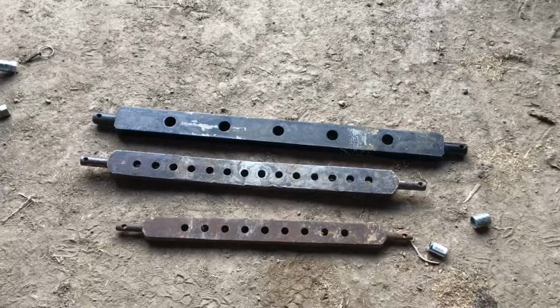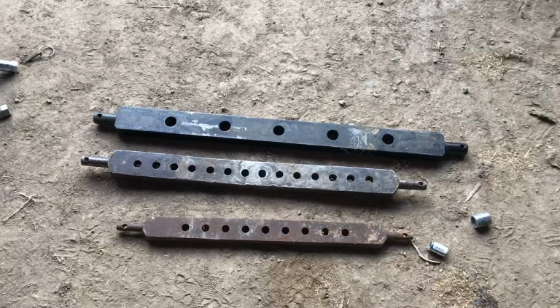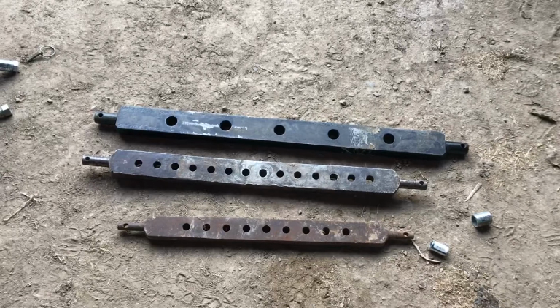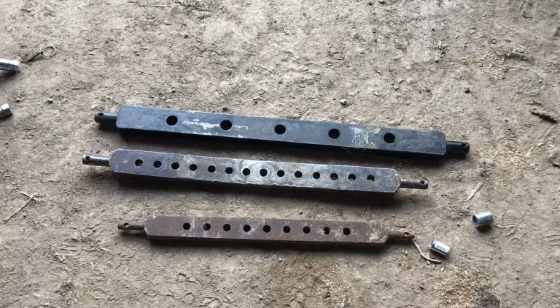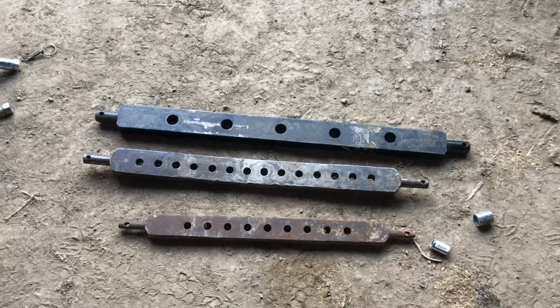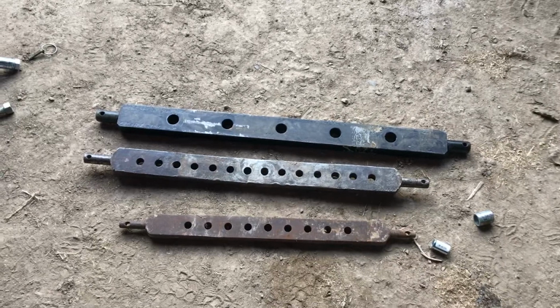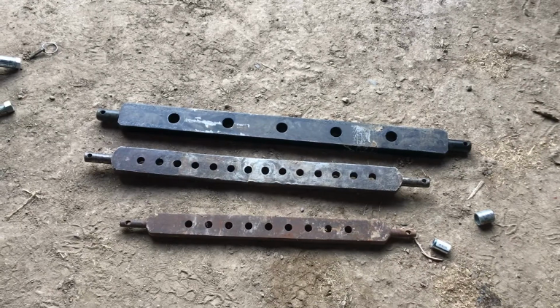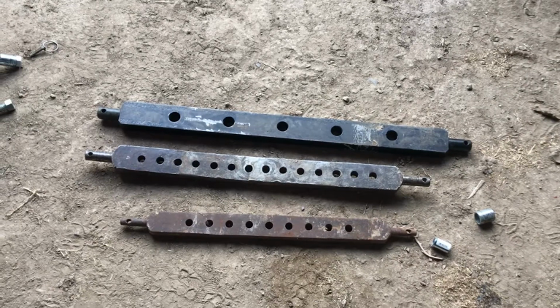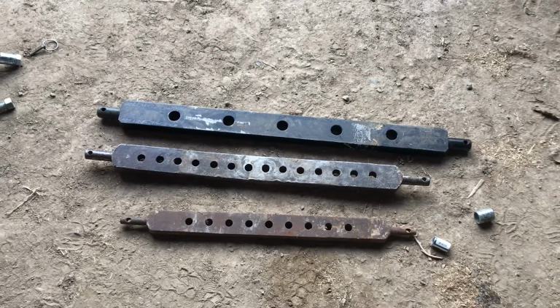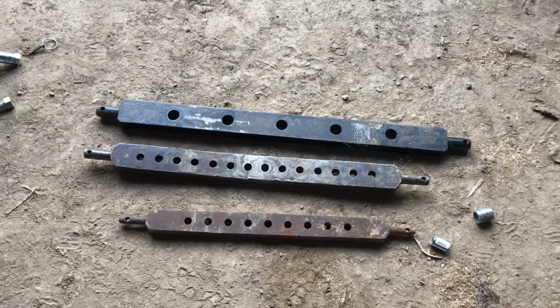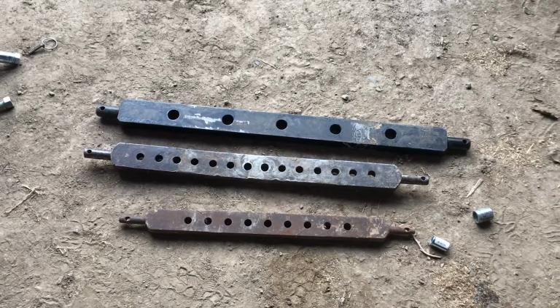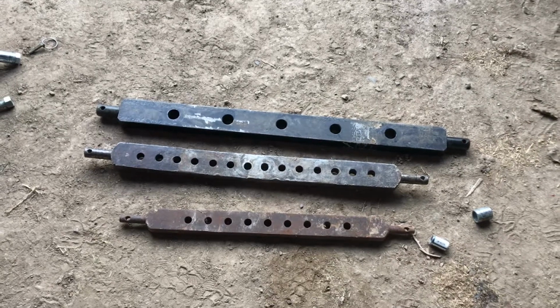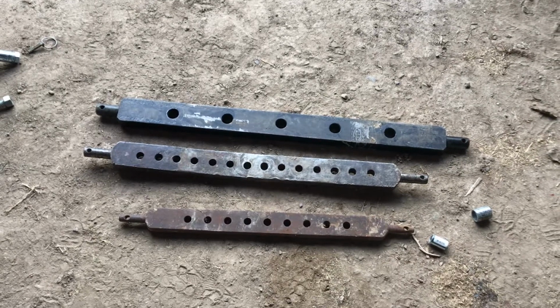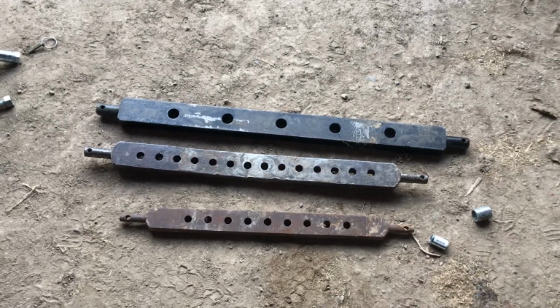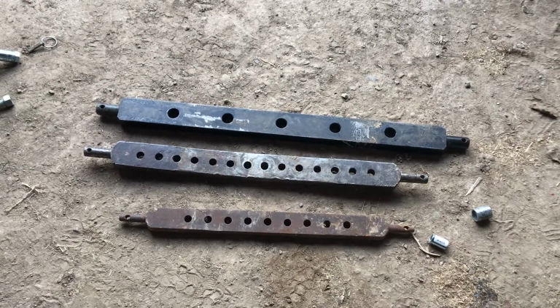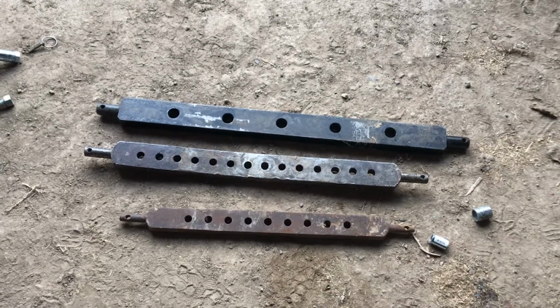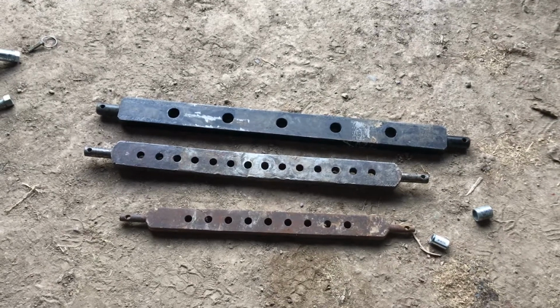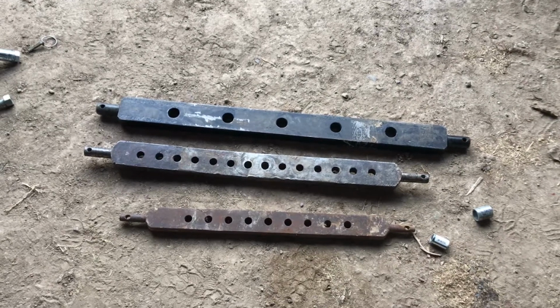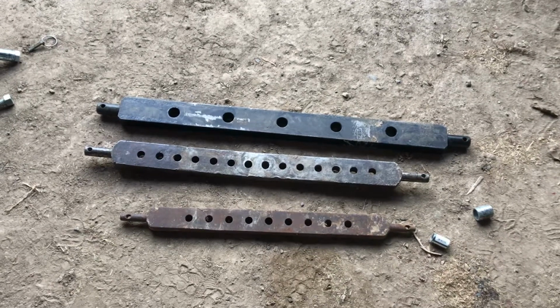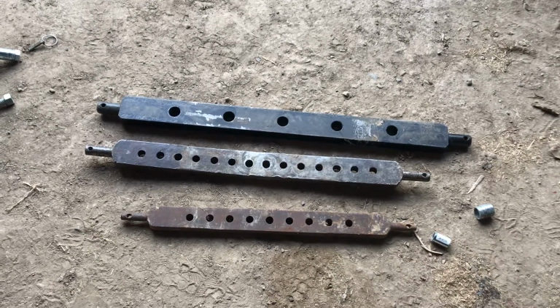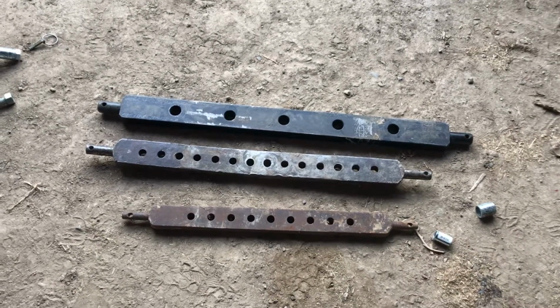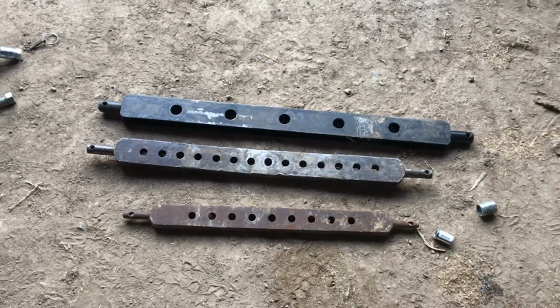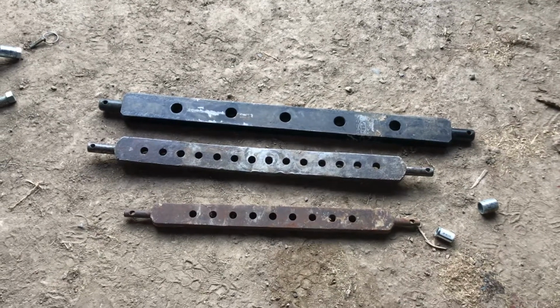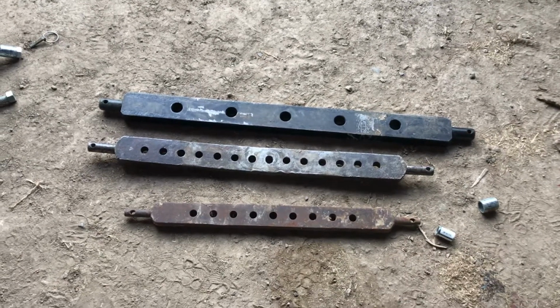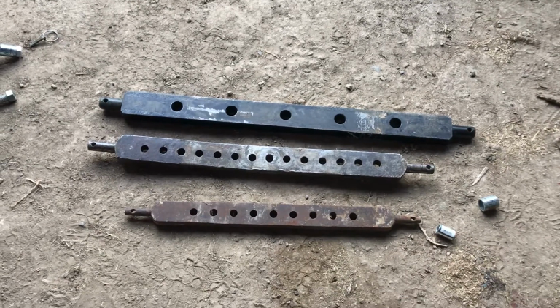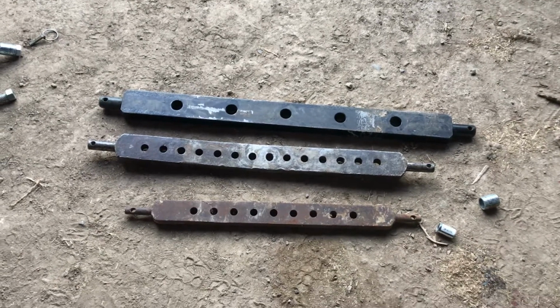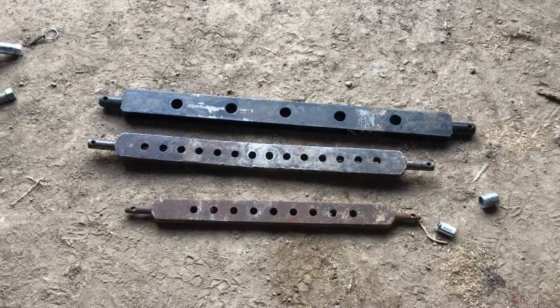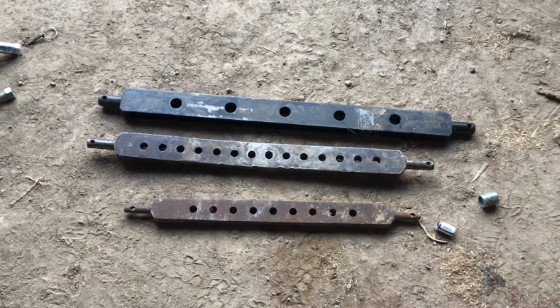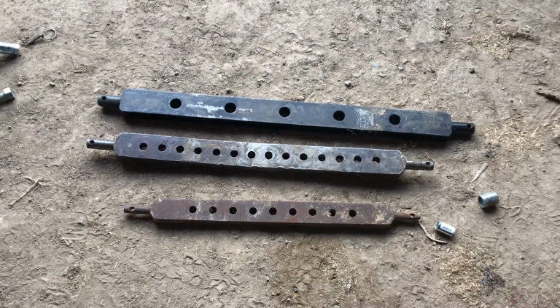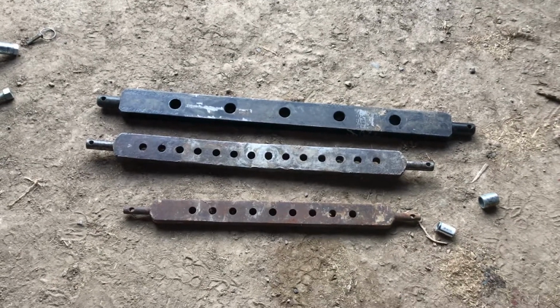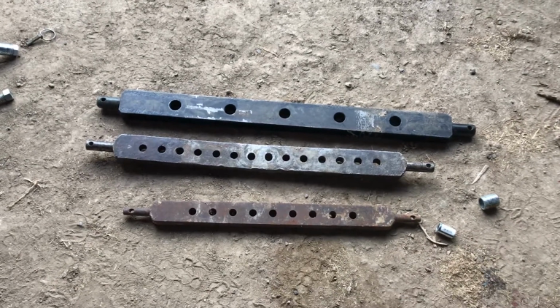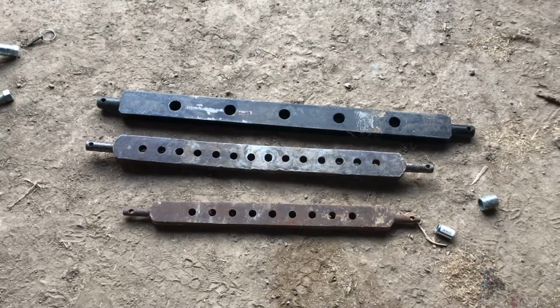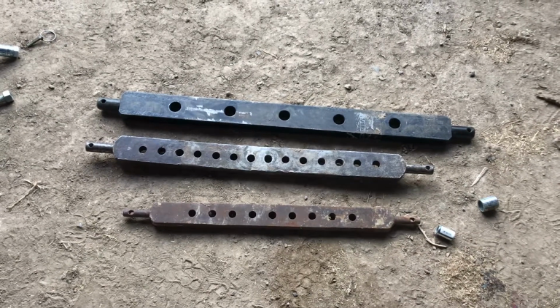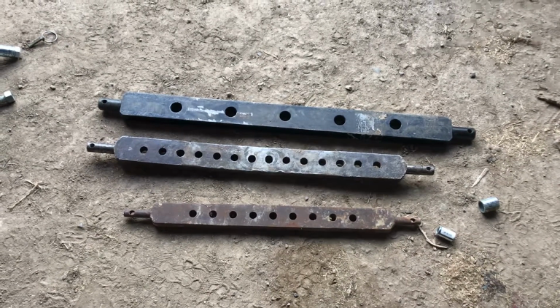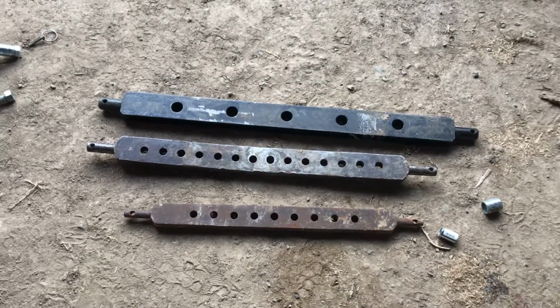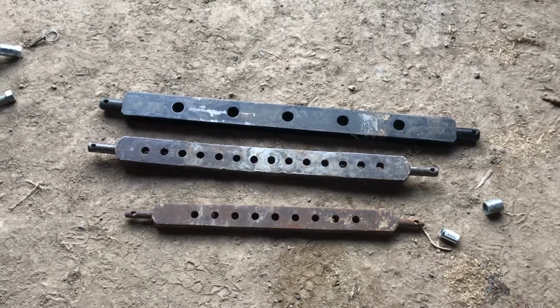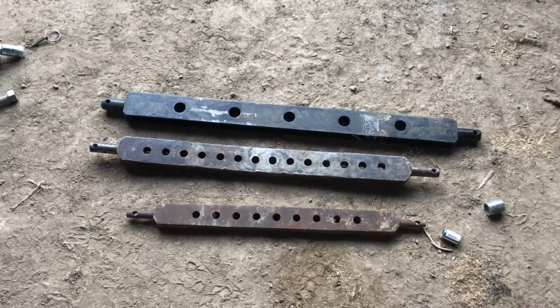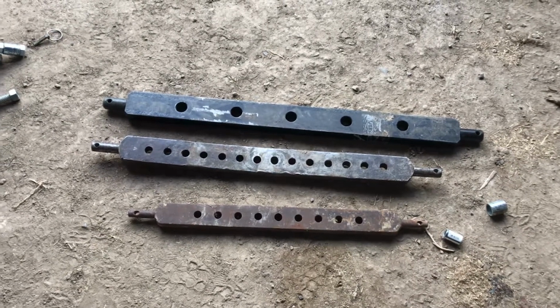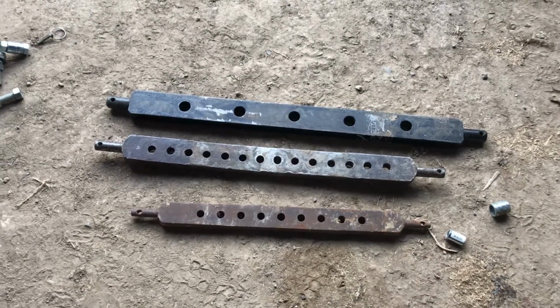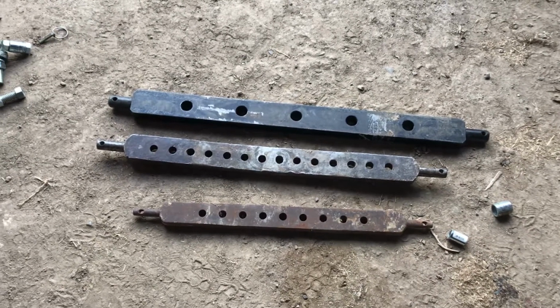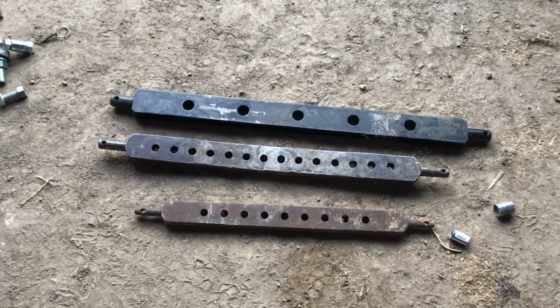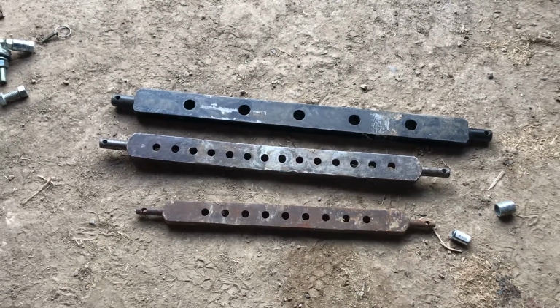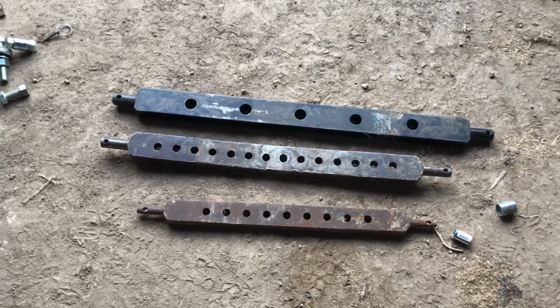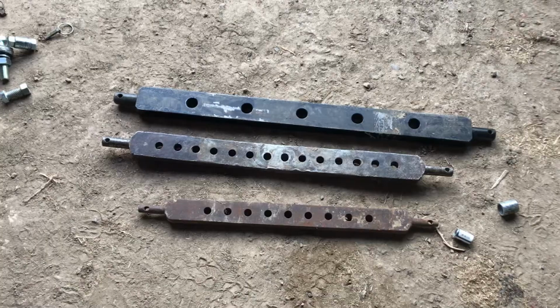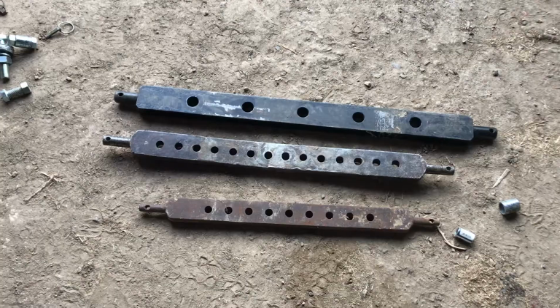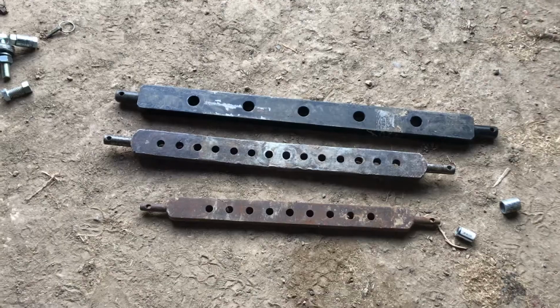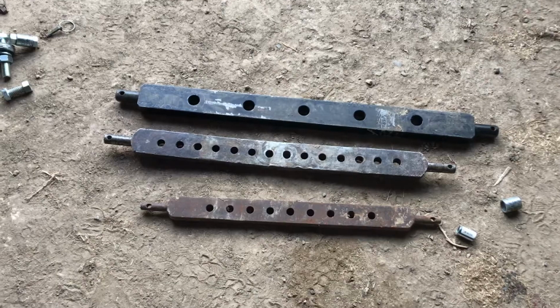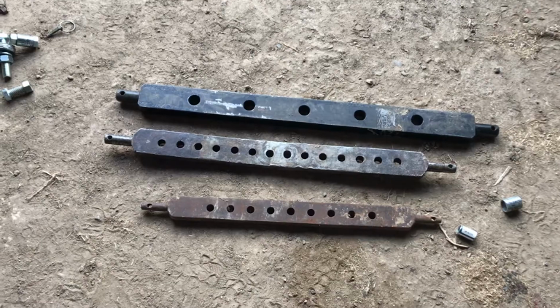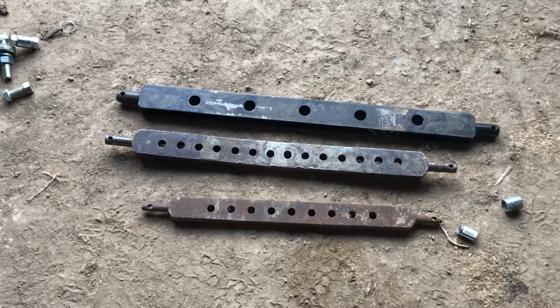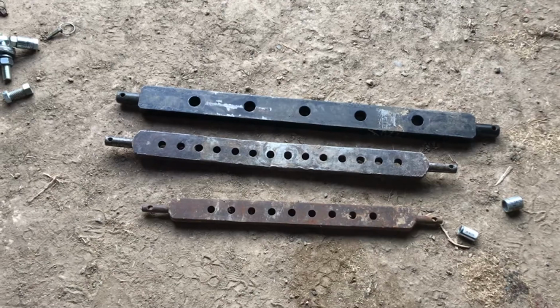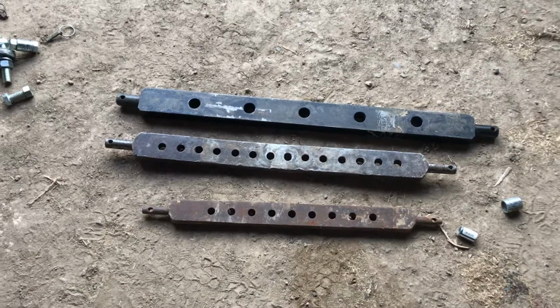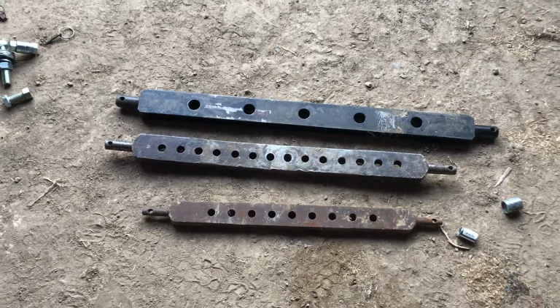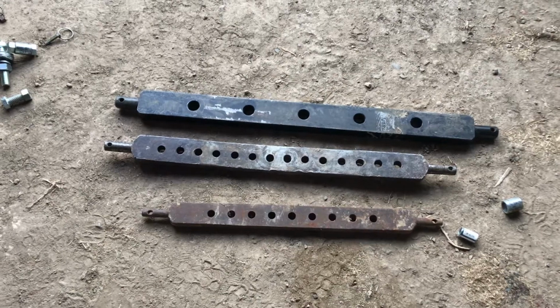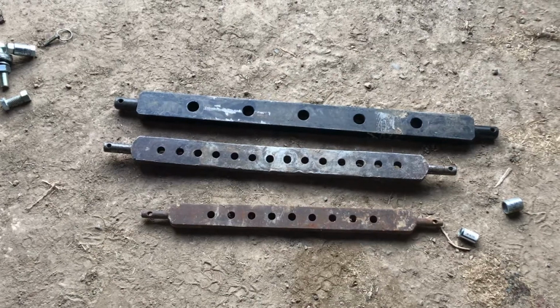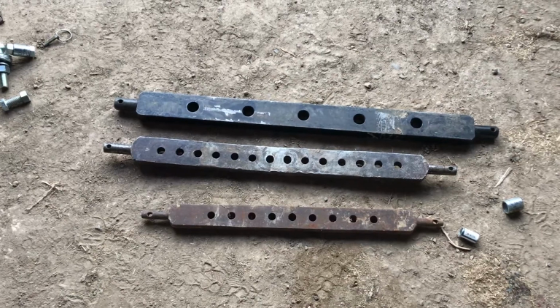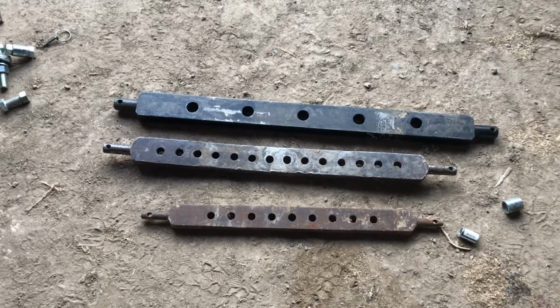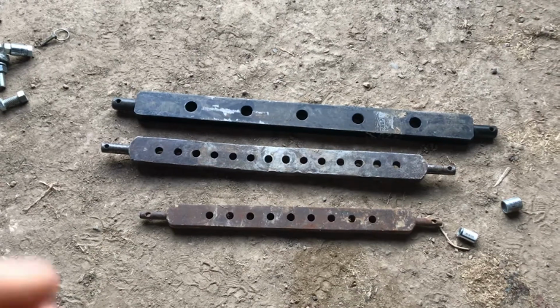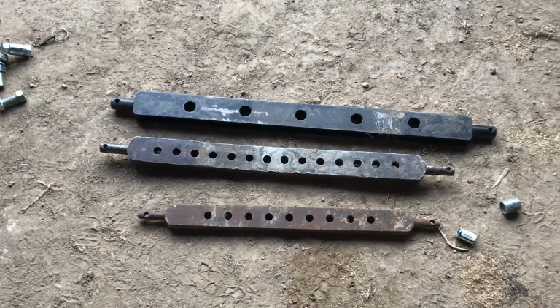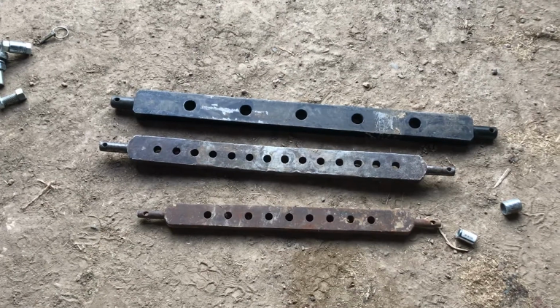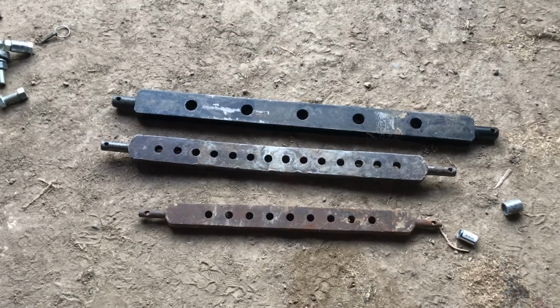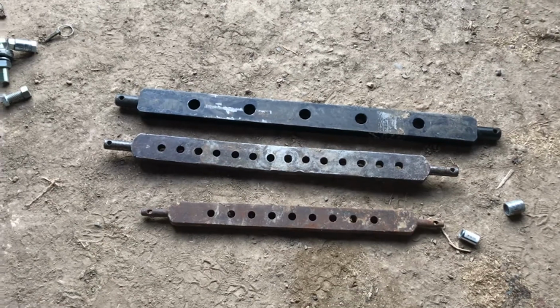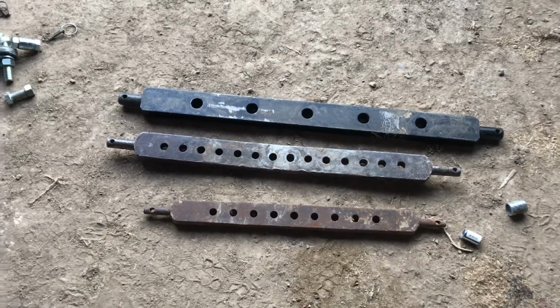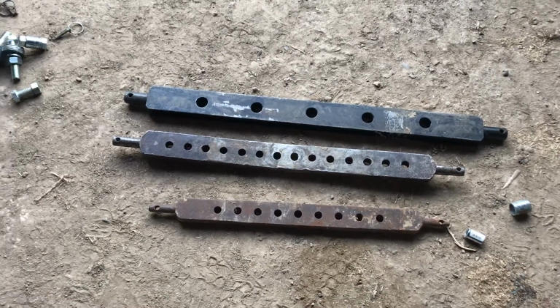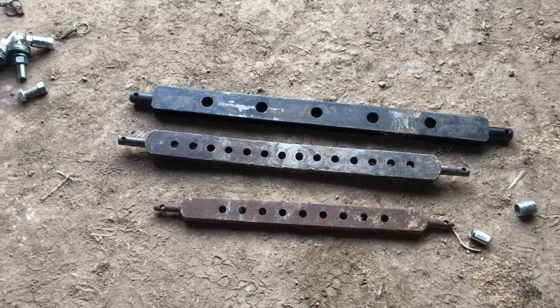Today we're going to talk about tractor cross drawbars for the three-point — a crash course and some tips and tricks.